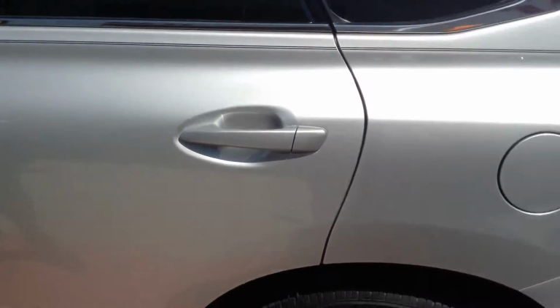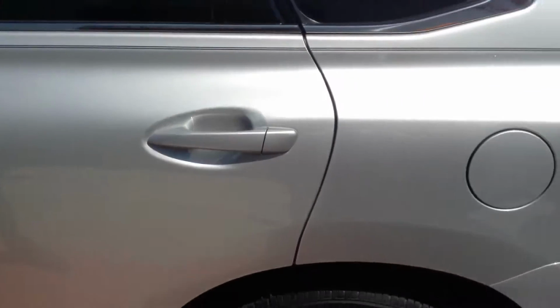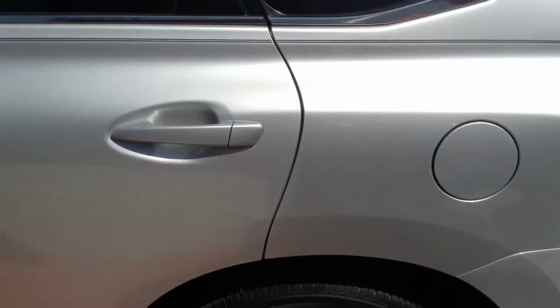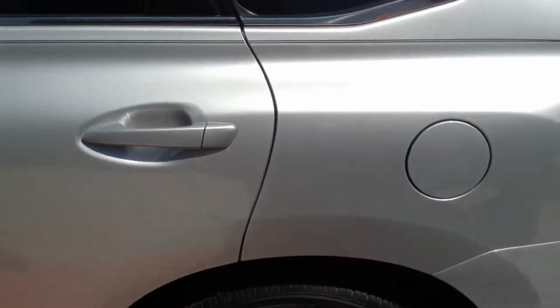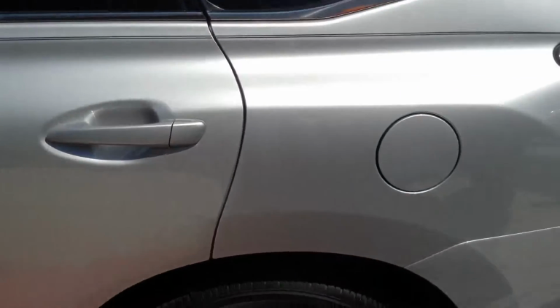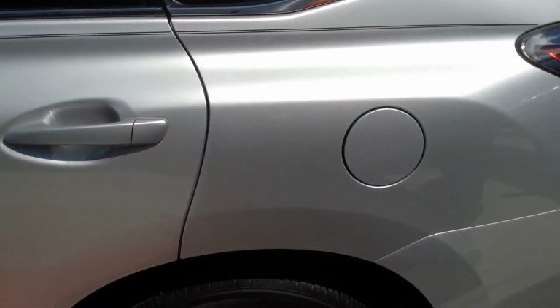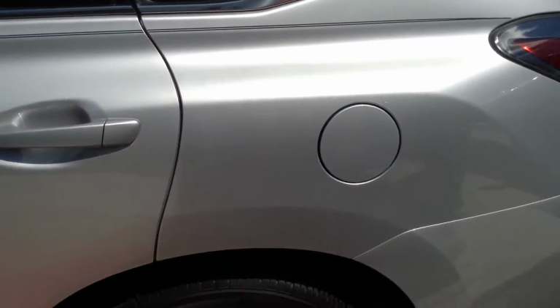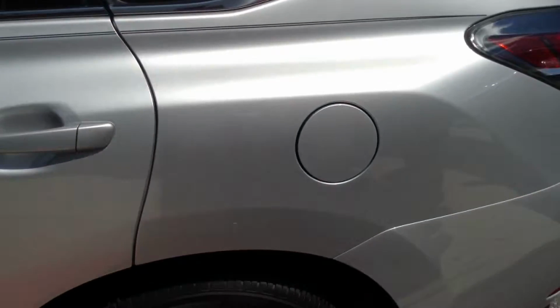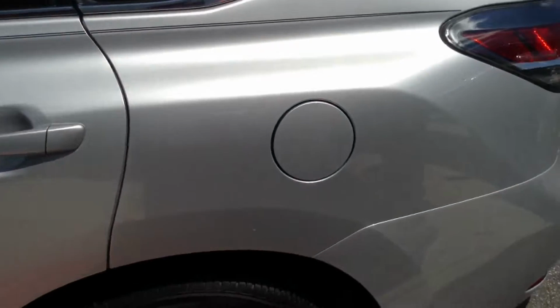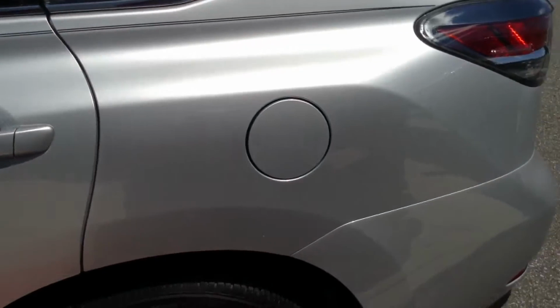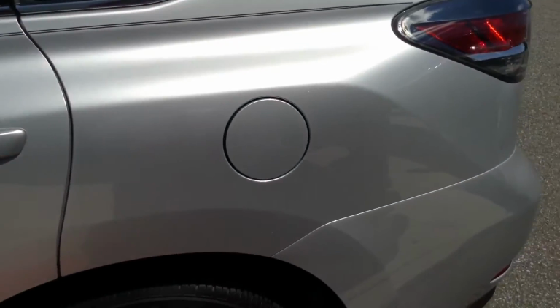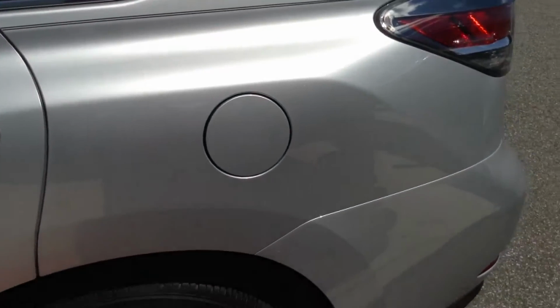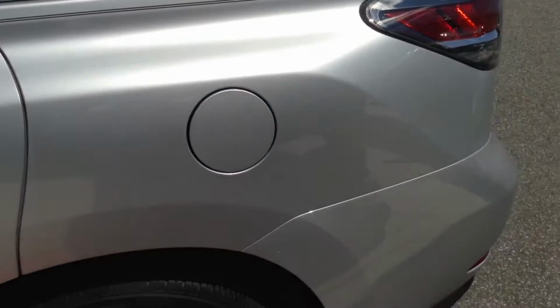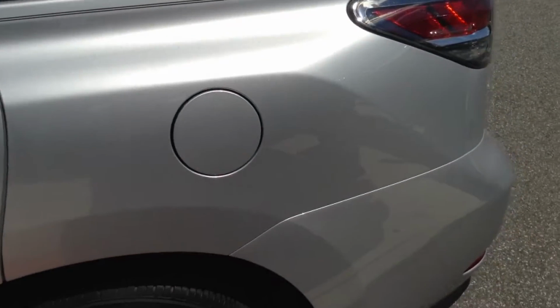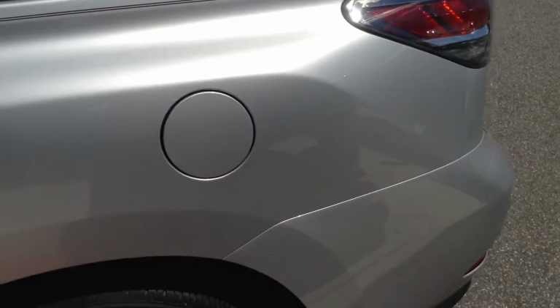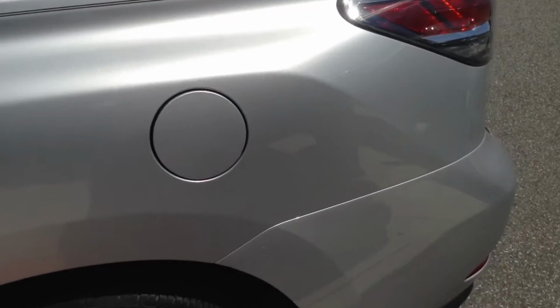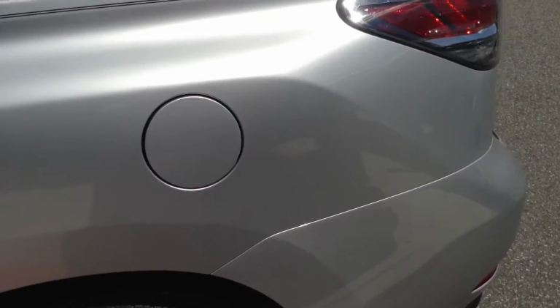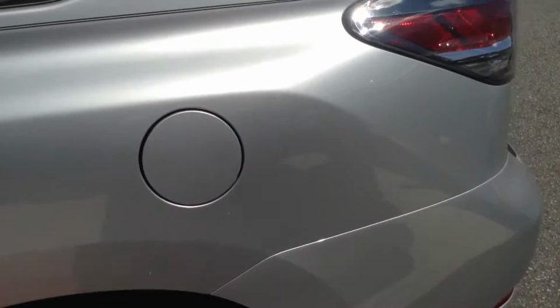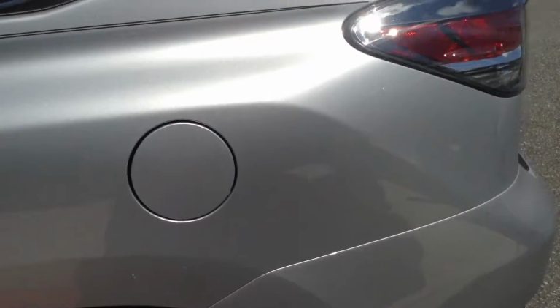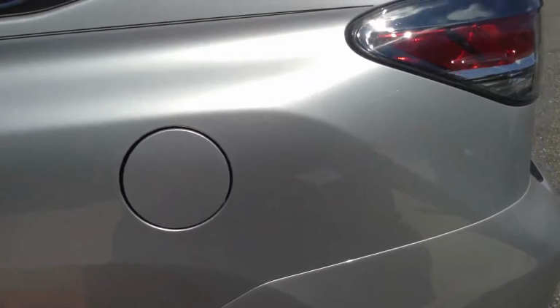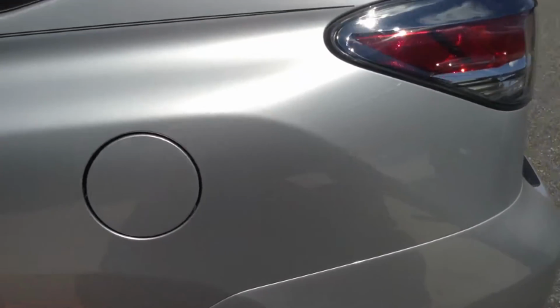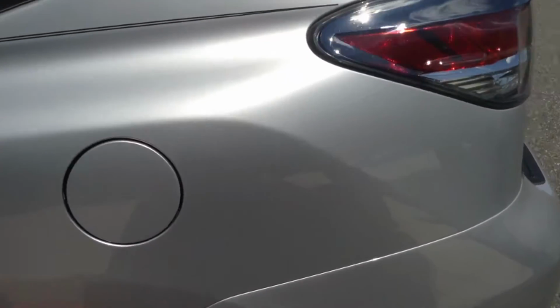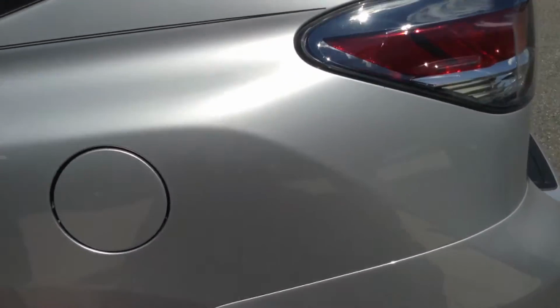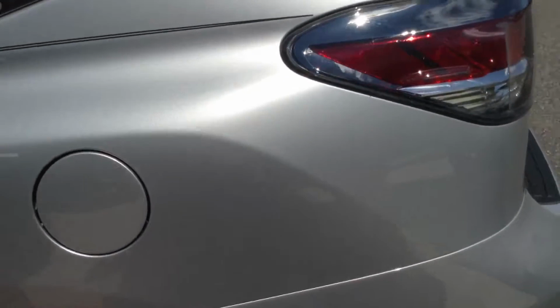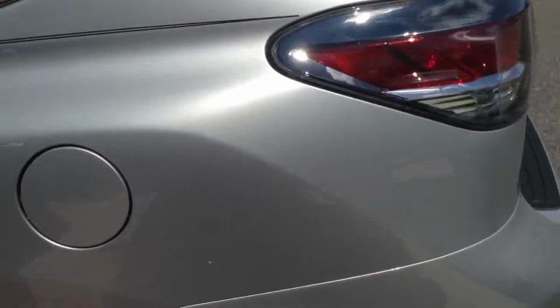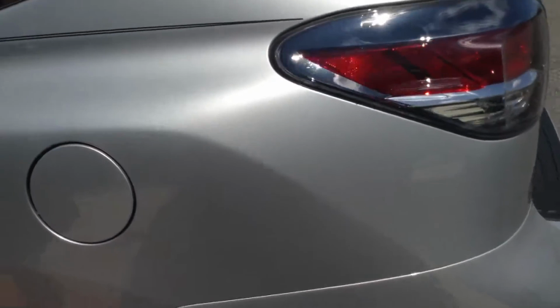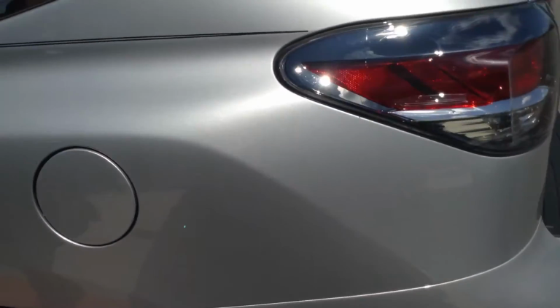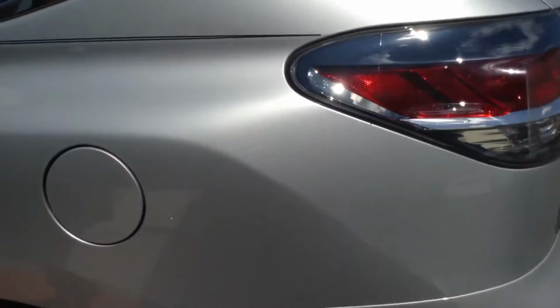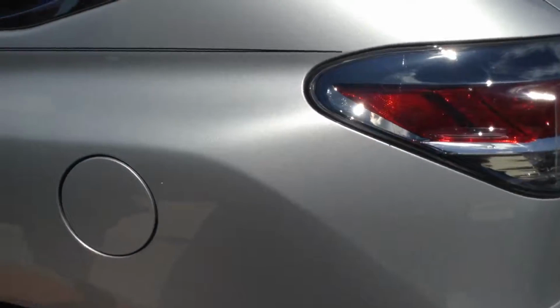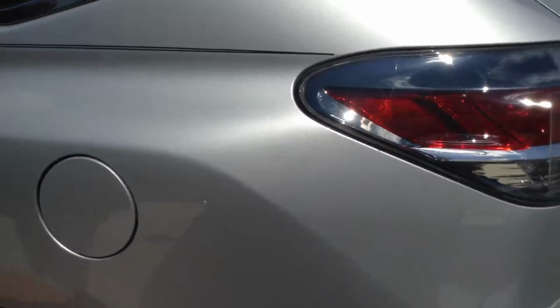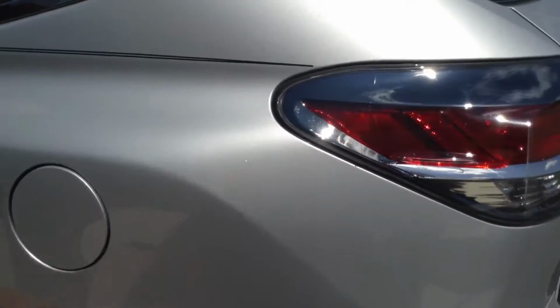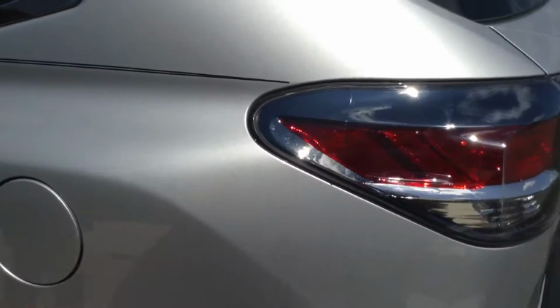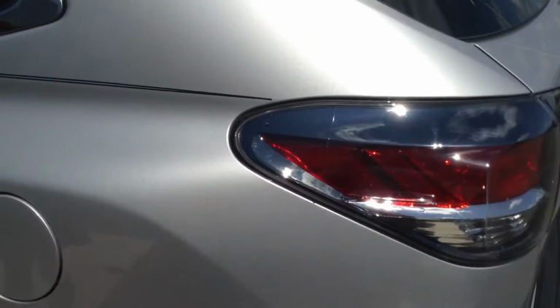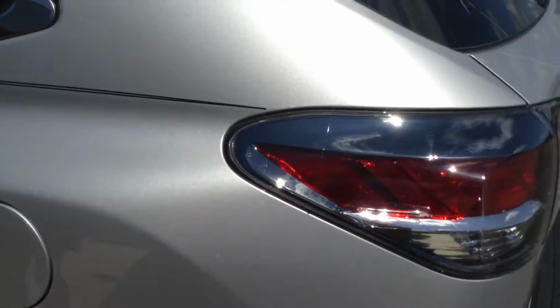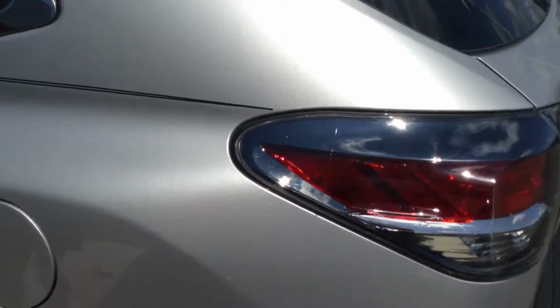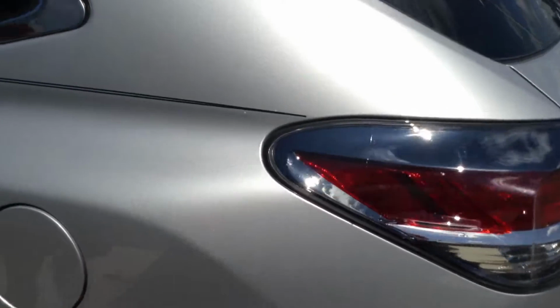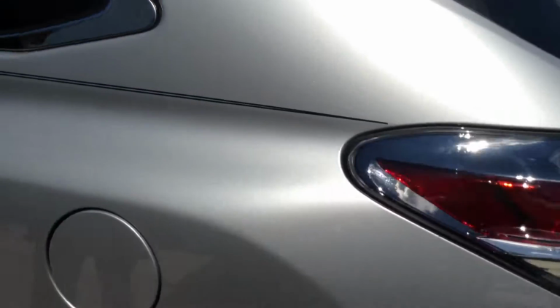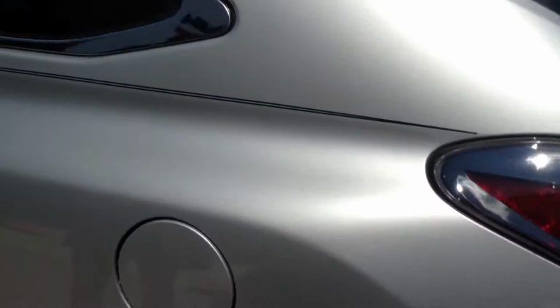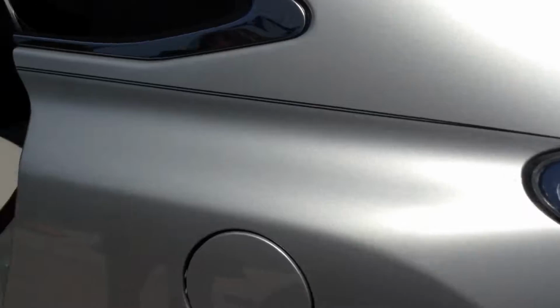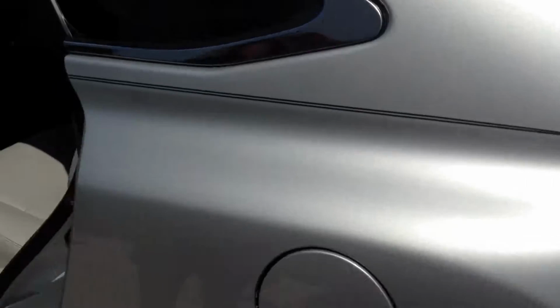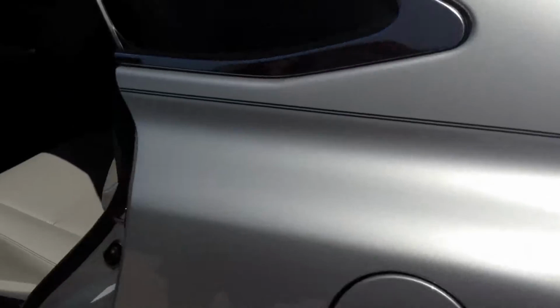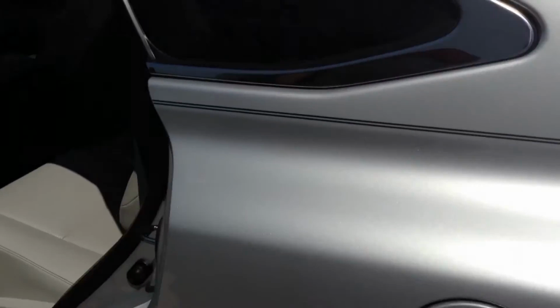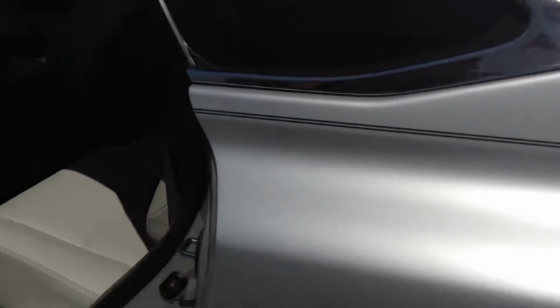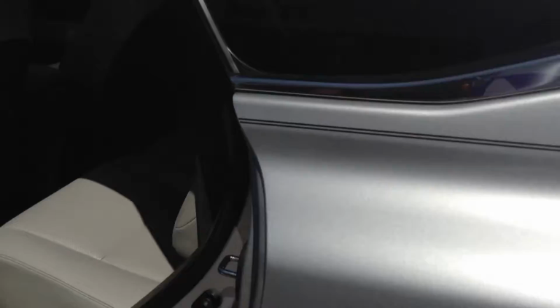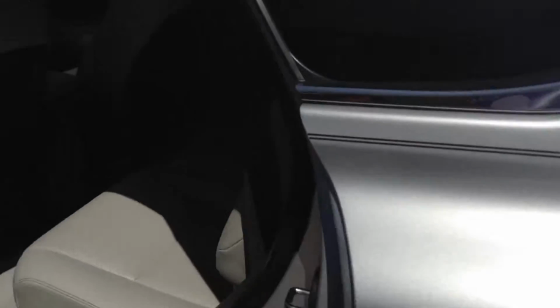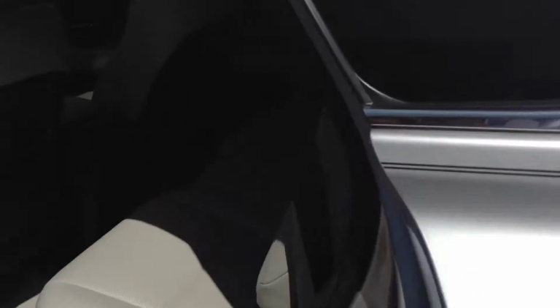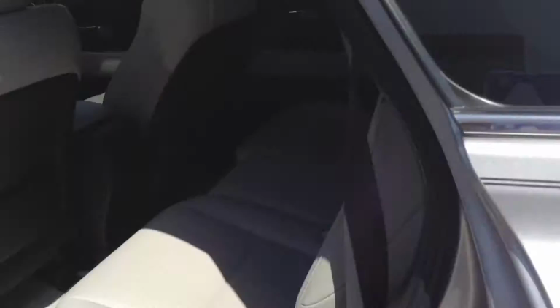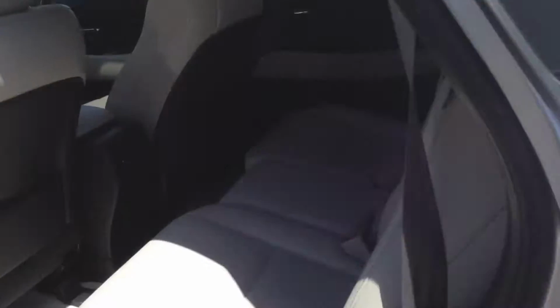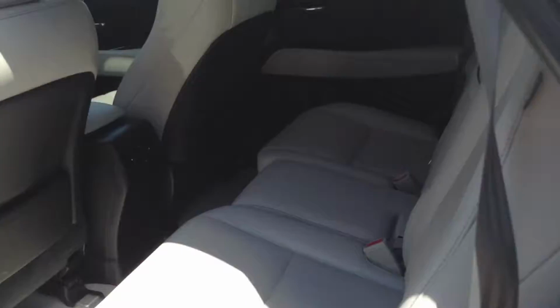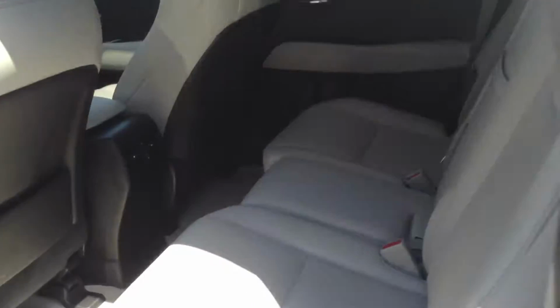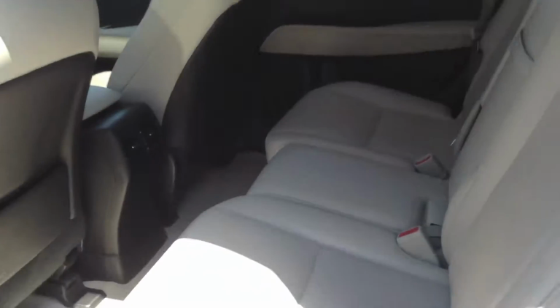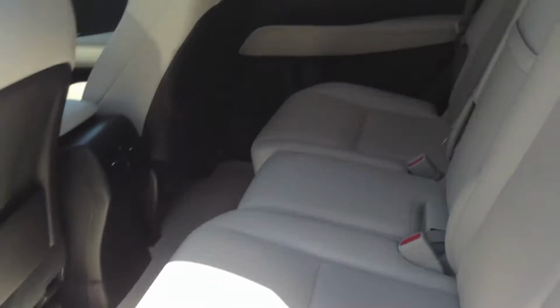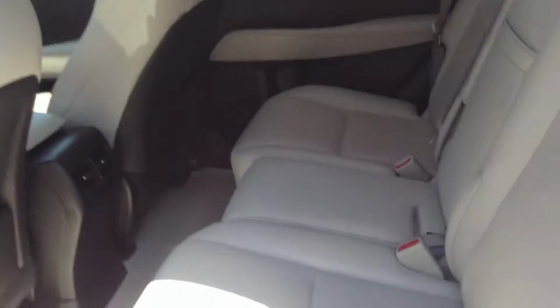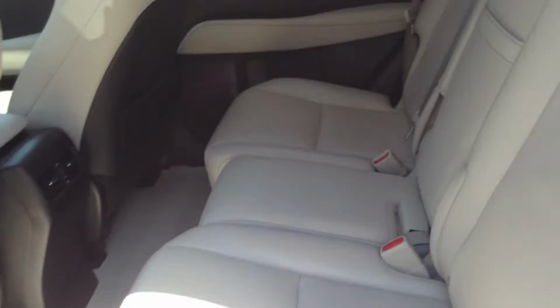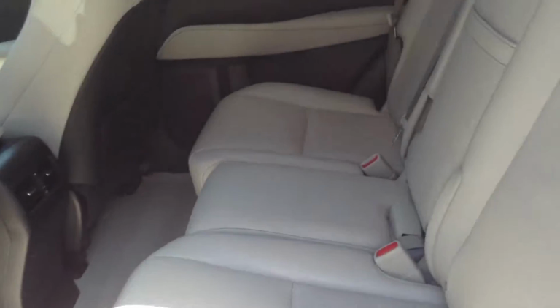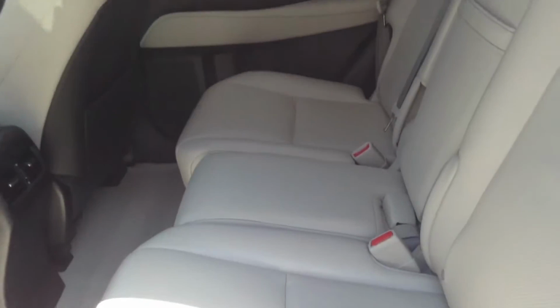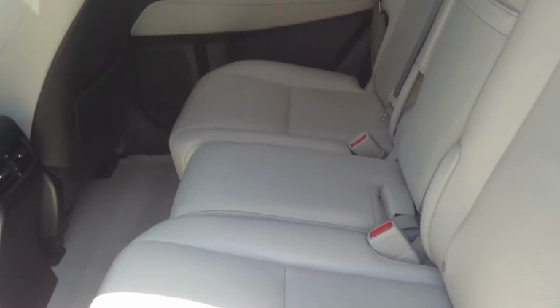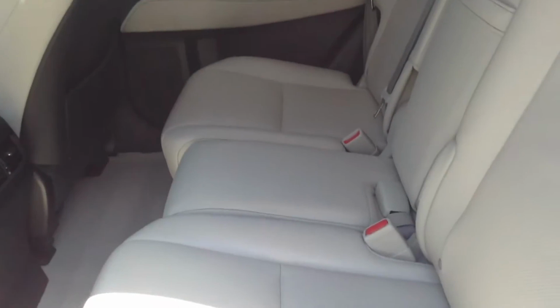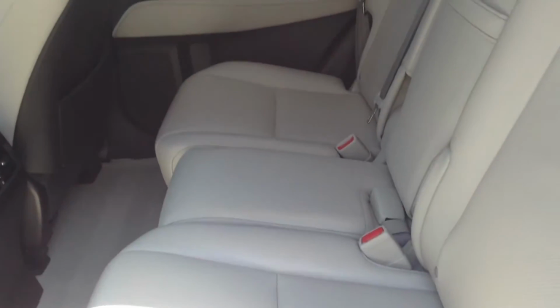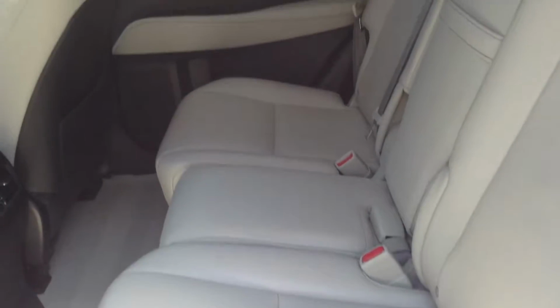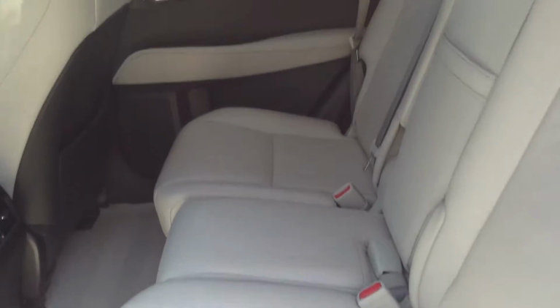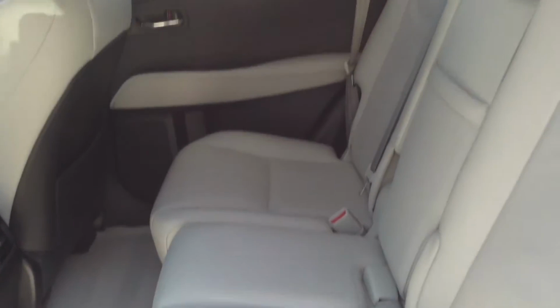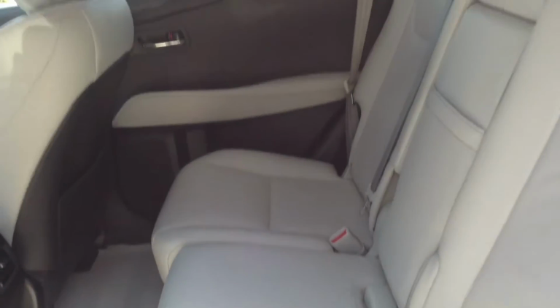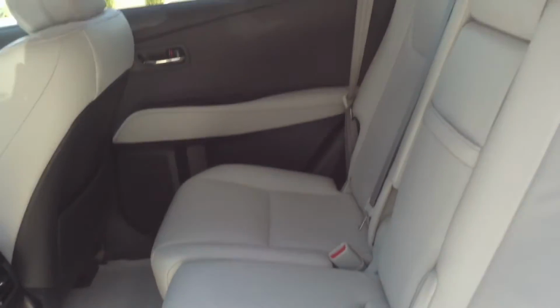You do have blind spot monitoring, which is really nice on this vehicle — so if somebody's riding in your blind spot, it's going to let you know.